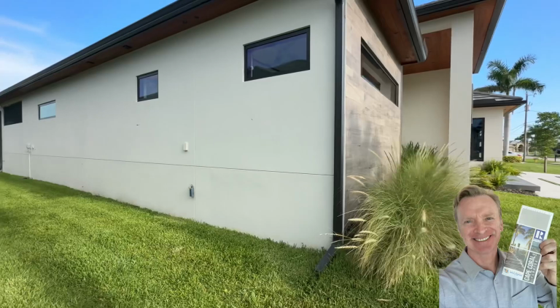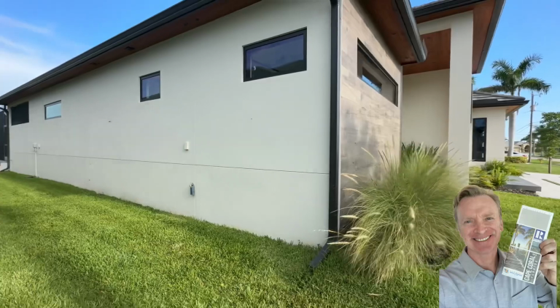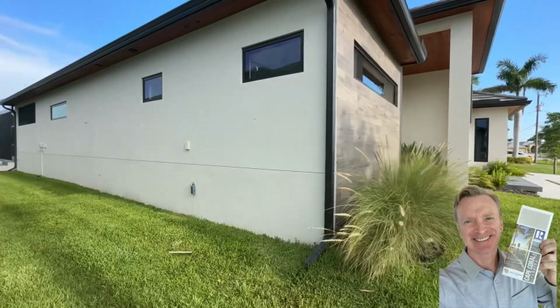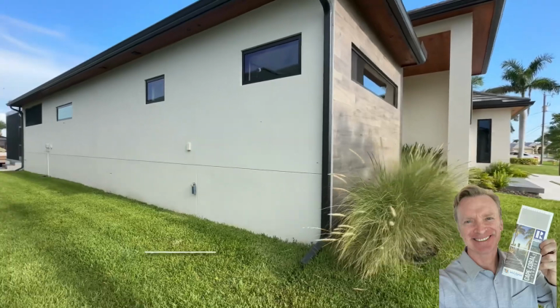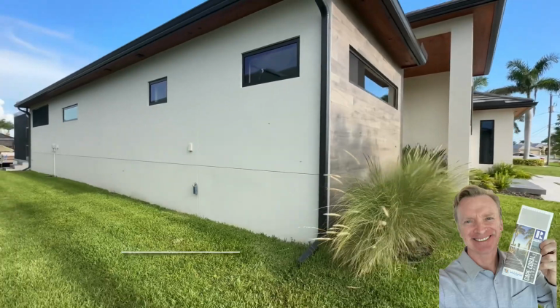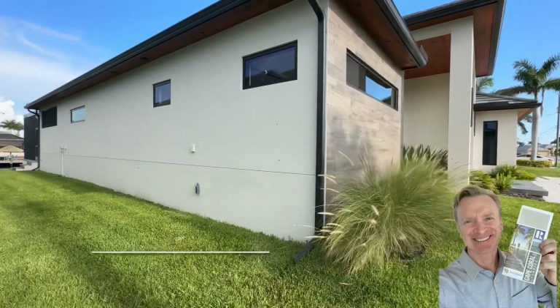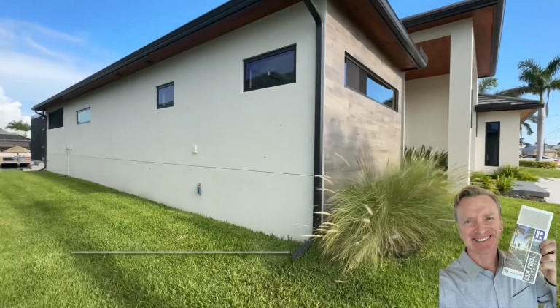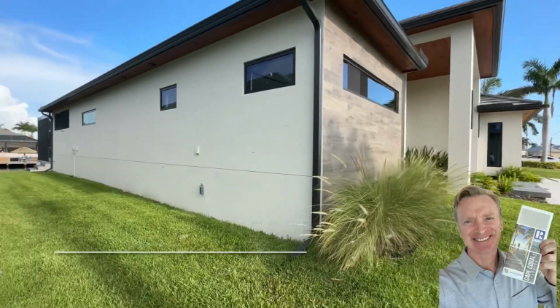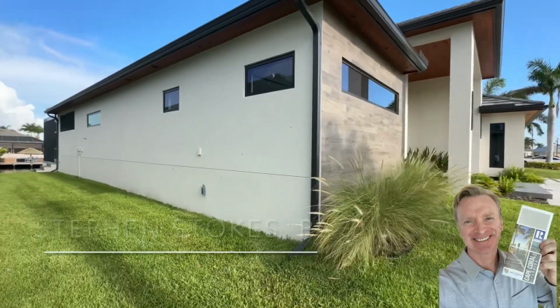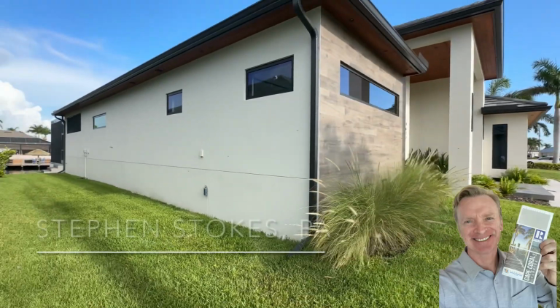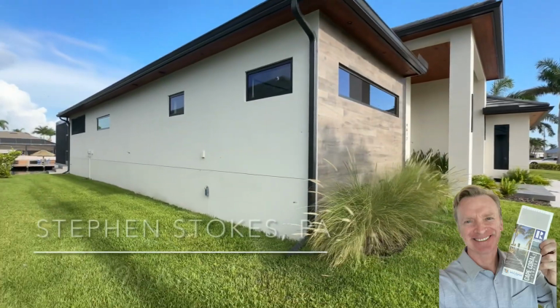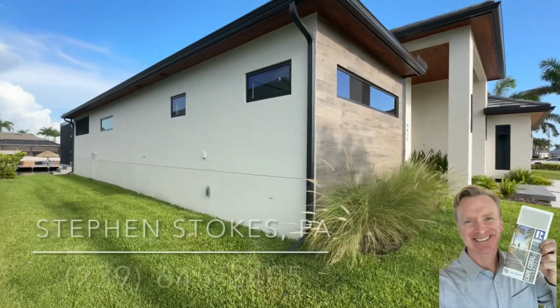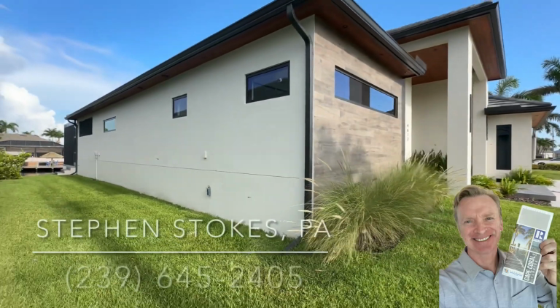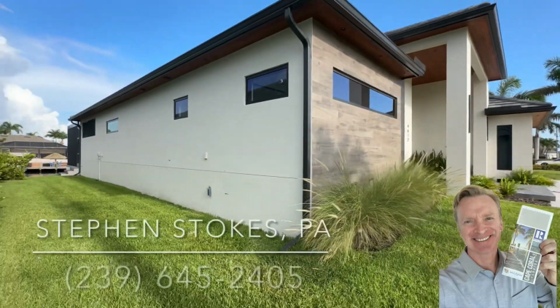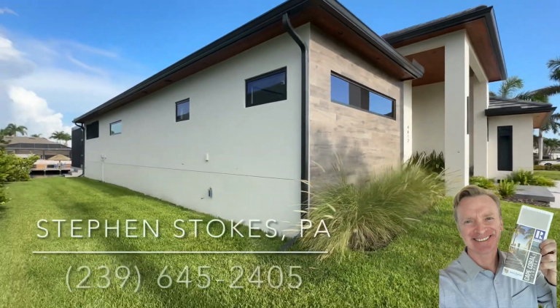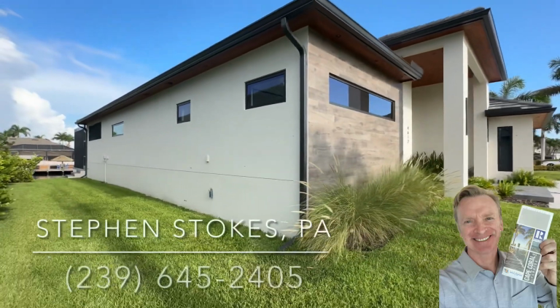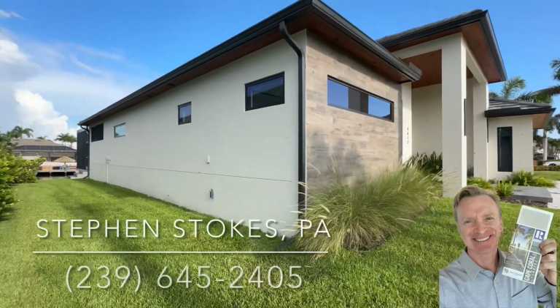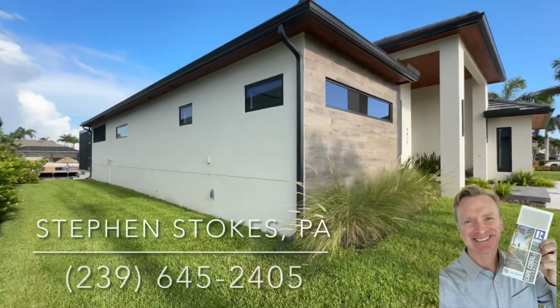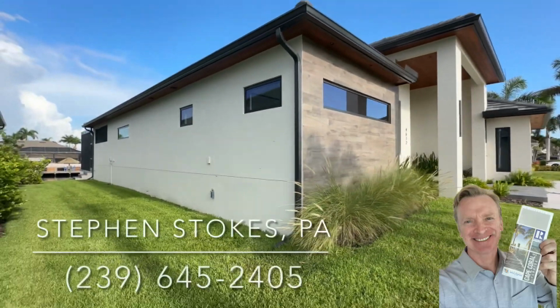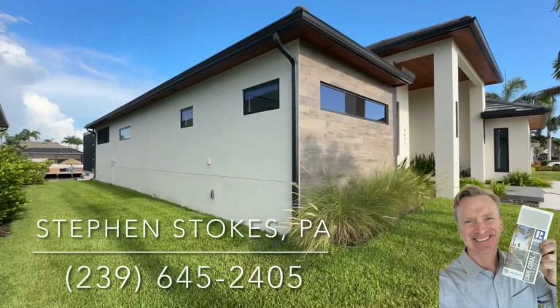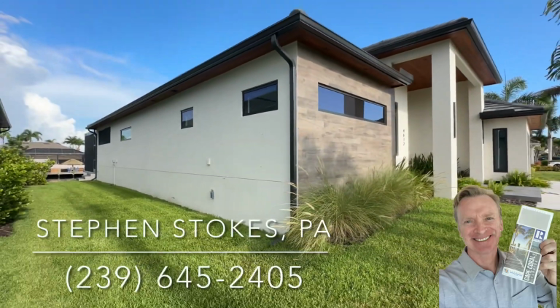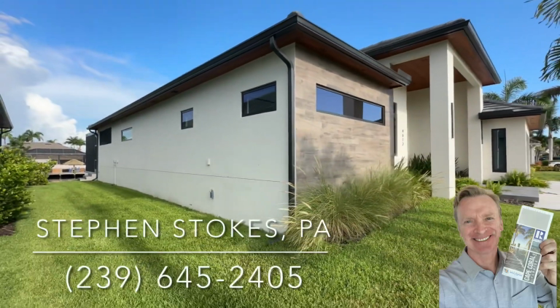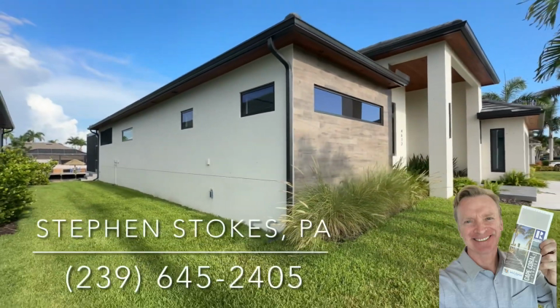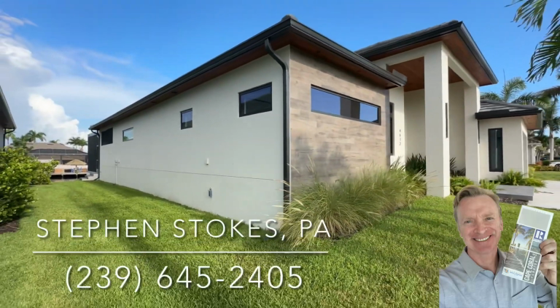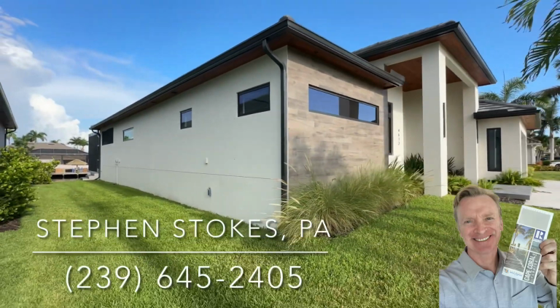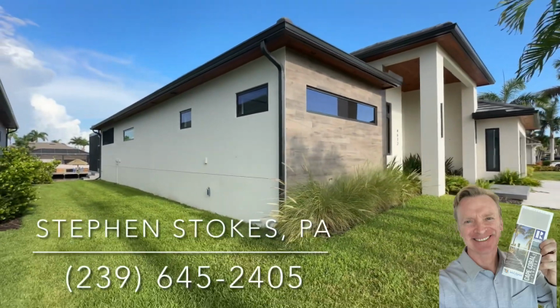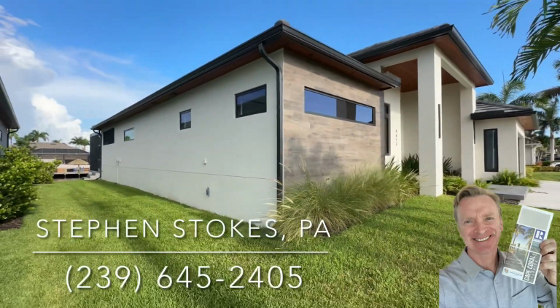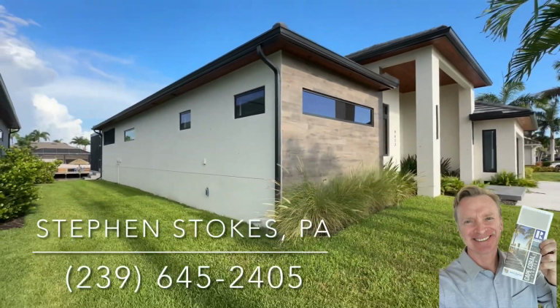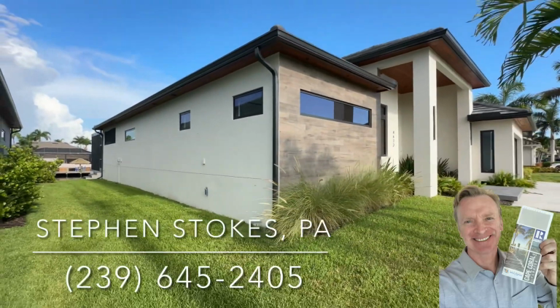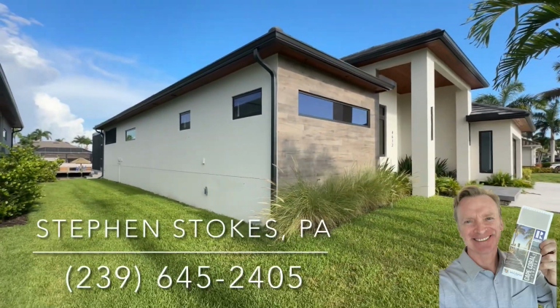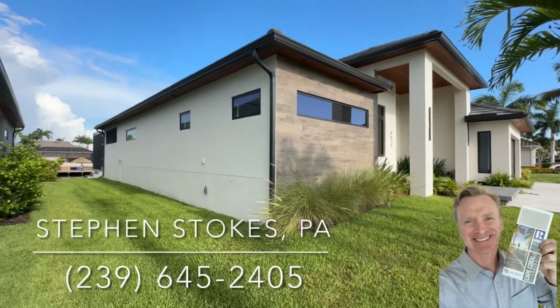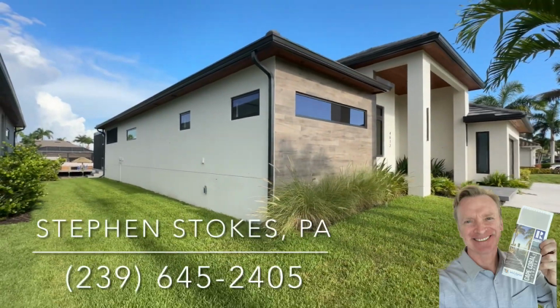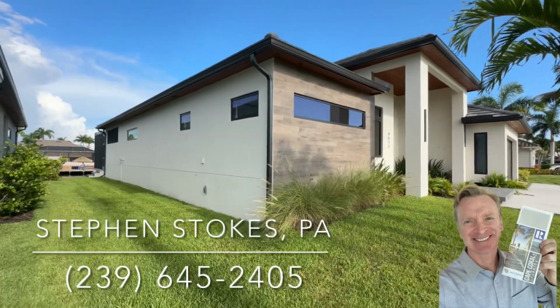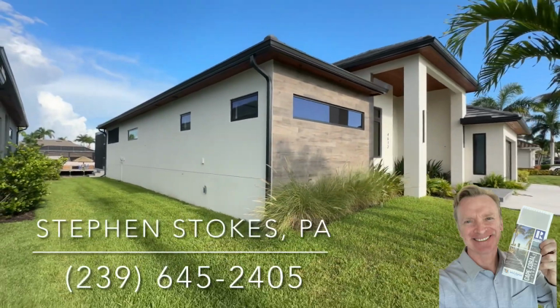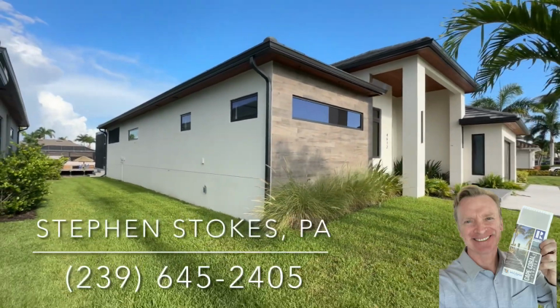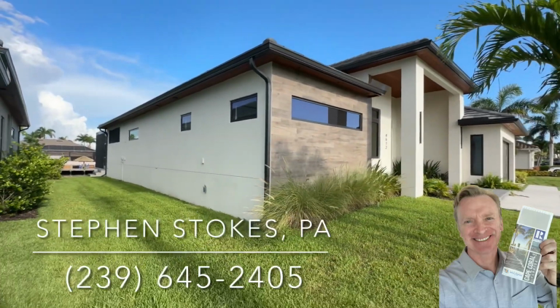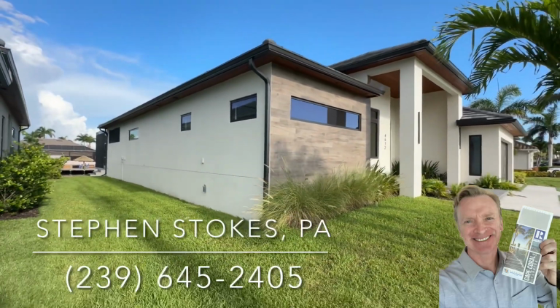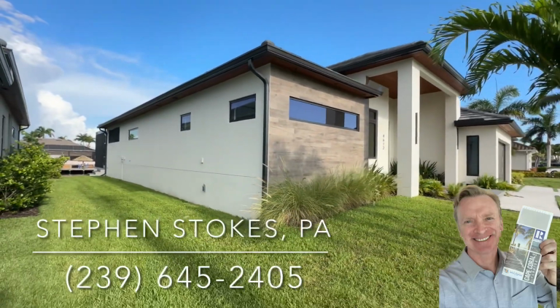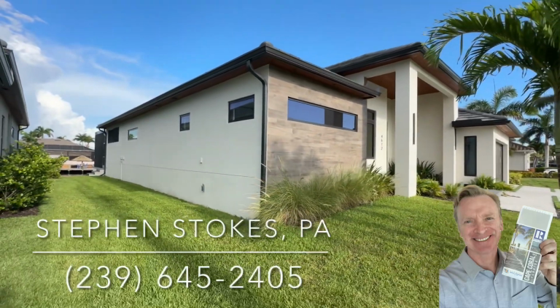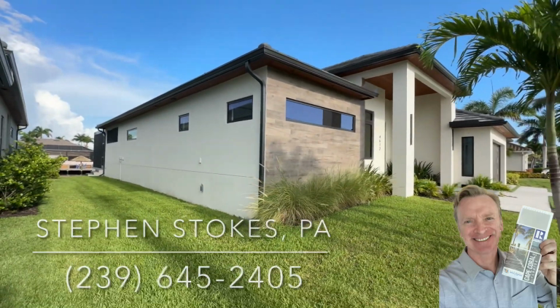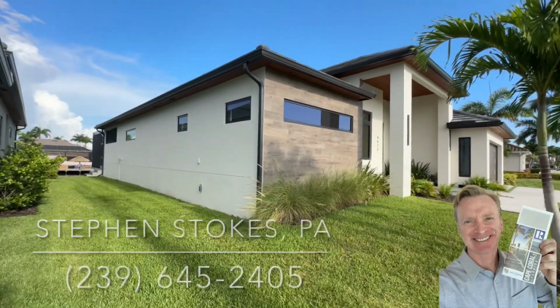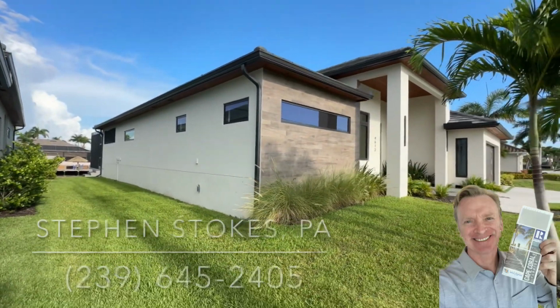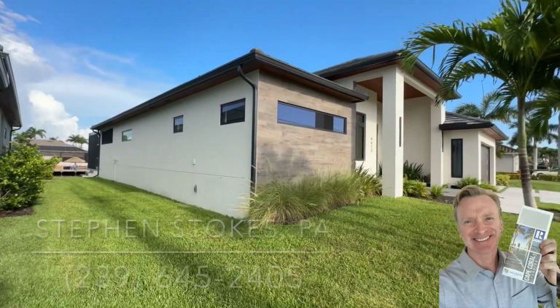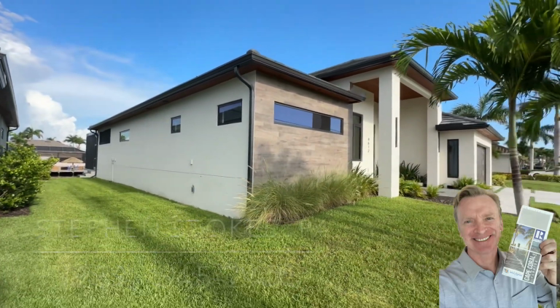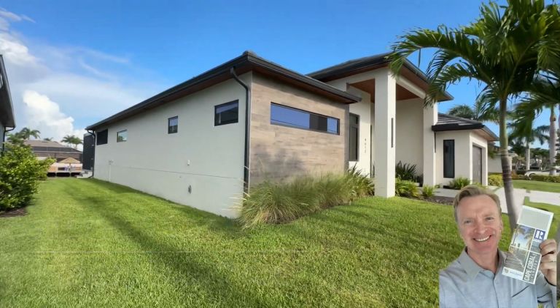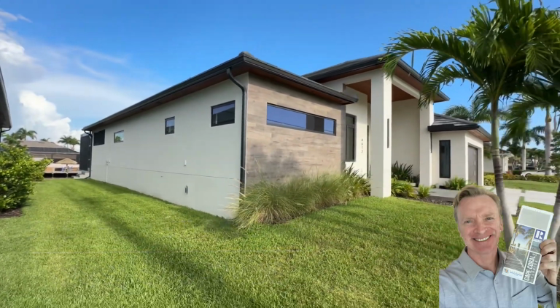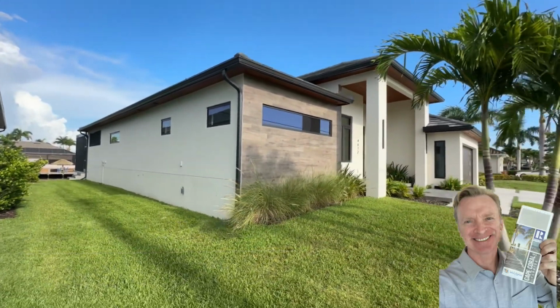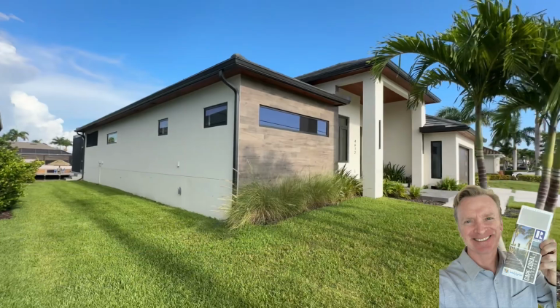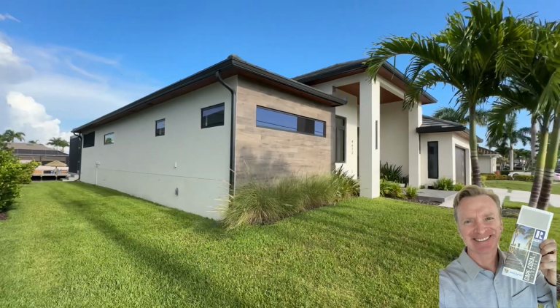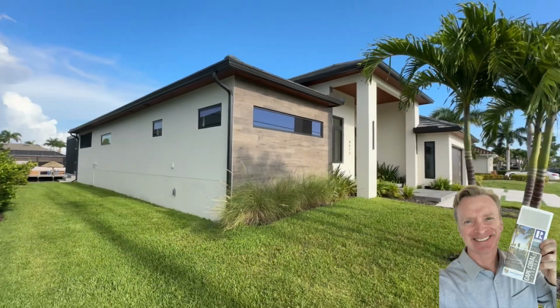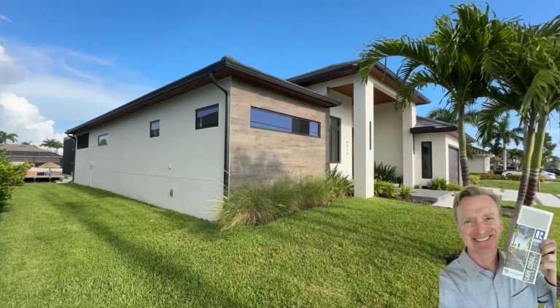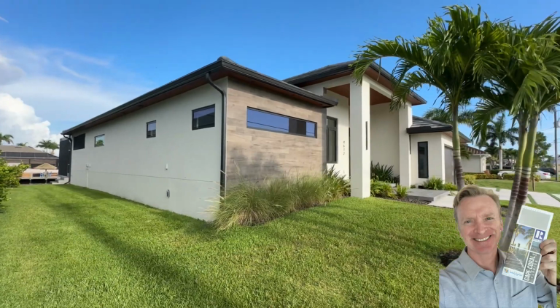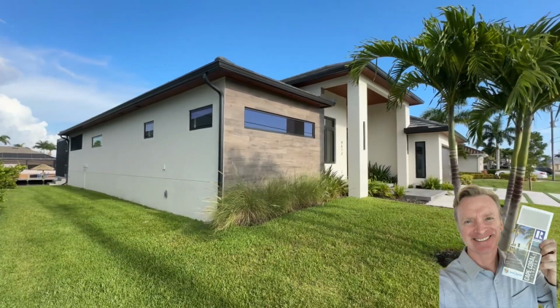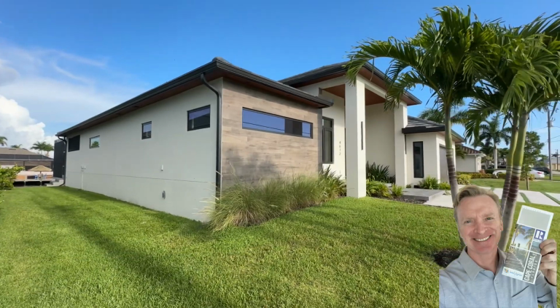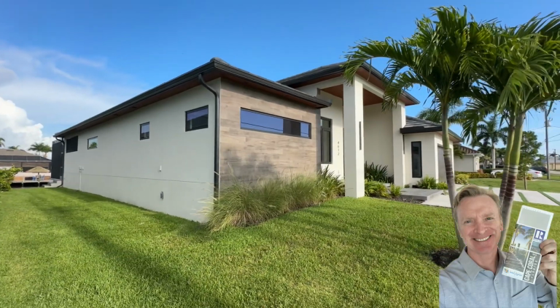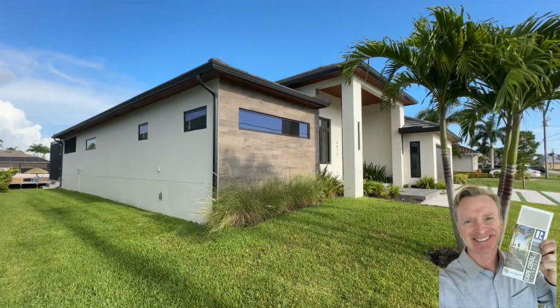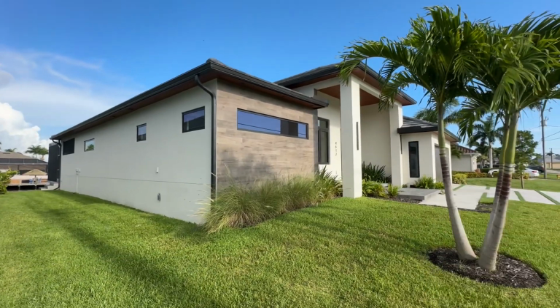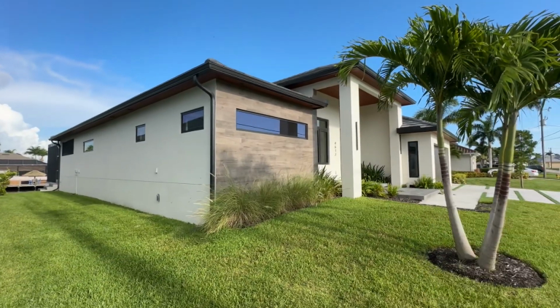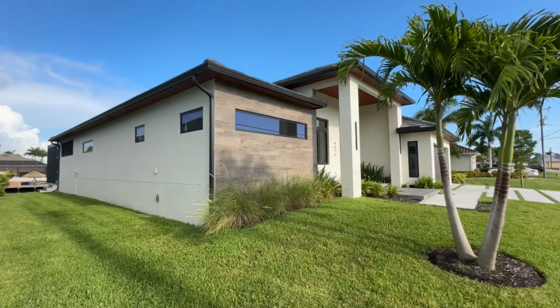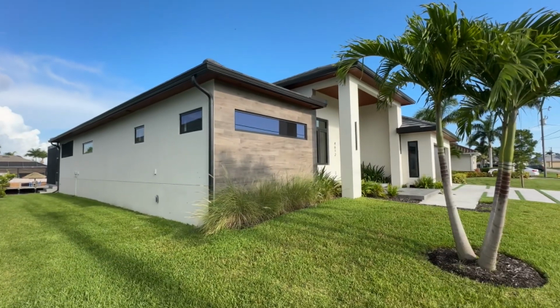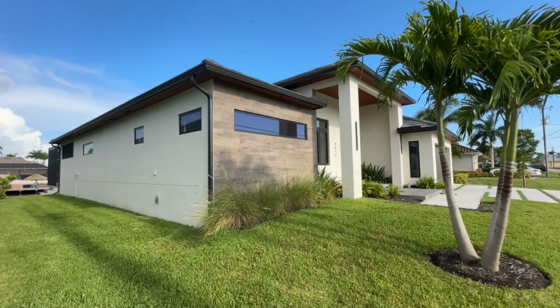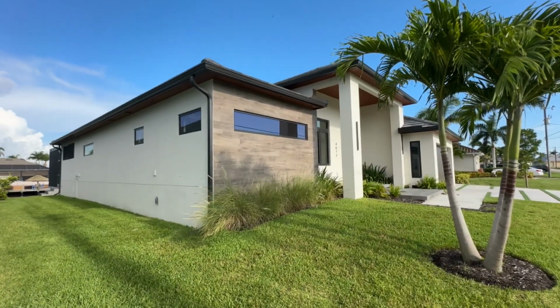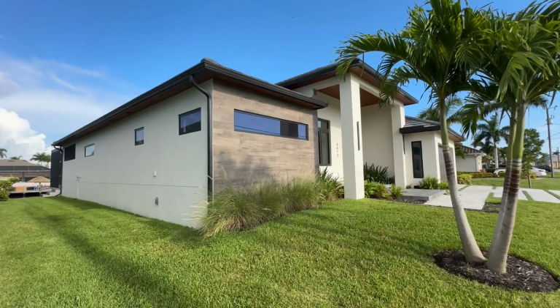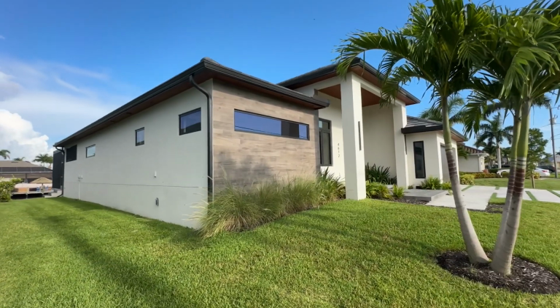Hi everyone, it's Stephen Stokes with Remax Sunshine. This is Friday, early morning, about 8:30 in the morning, and I've got a great surprise.